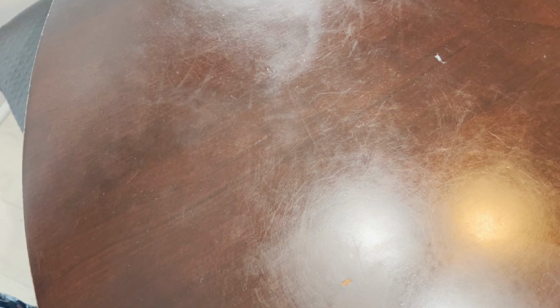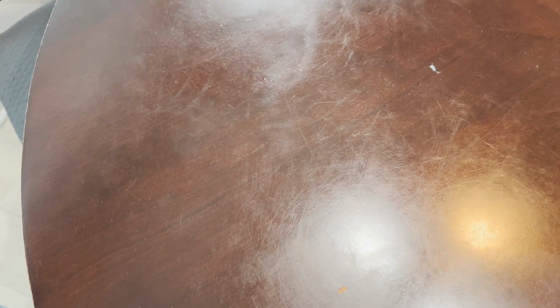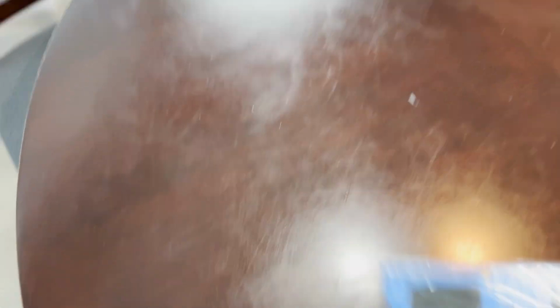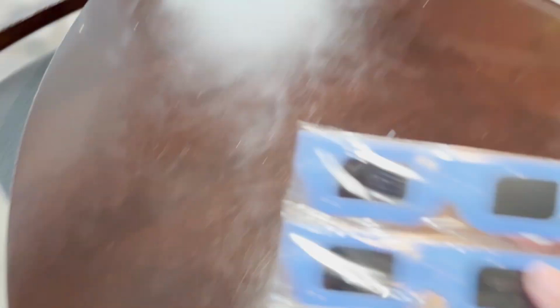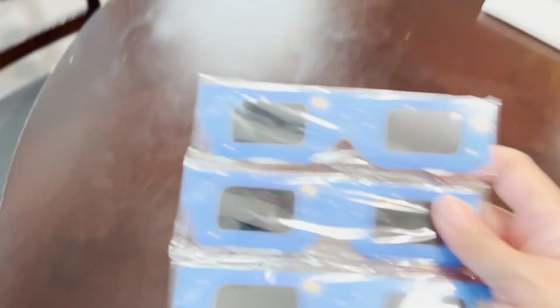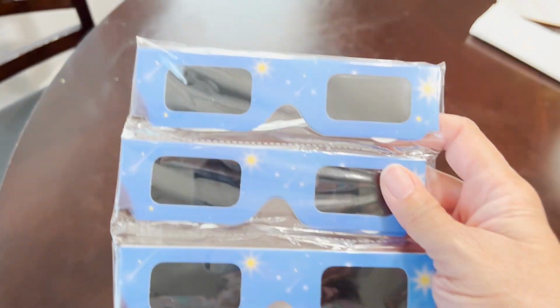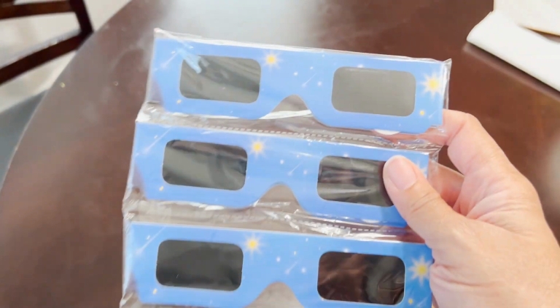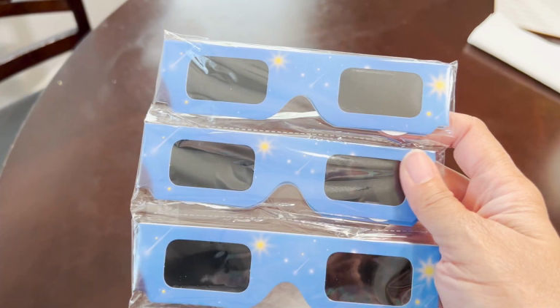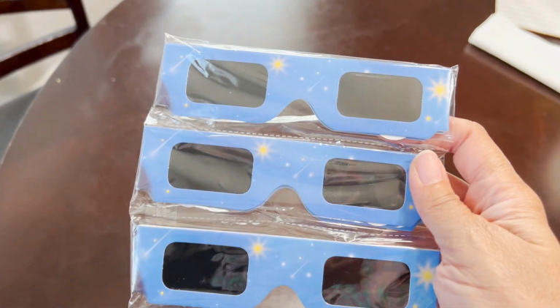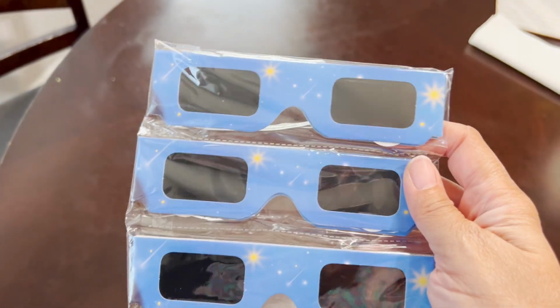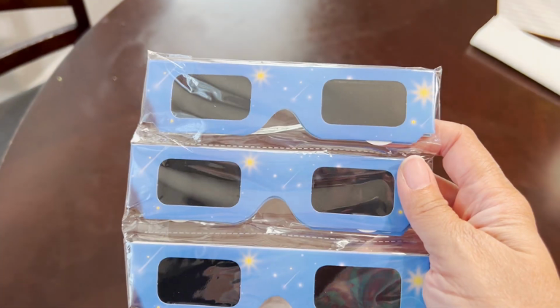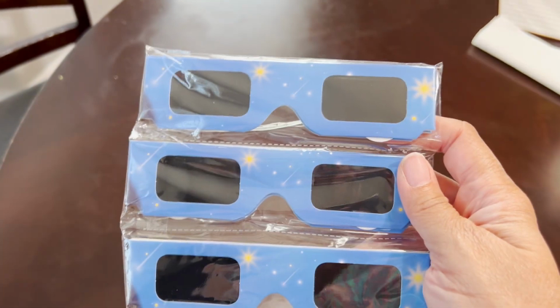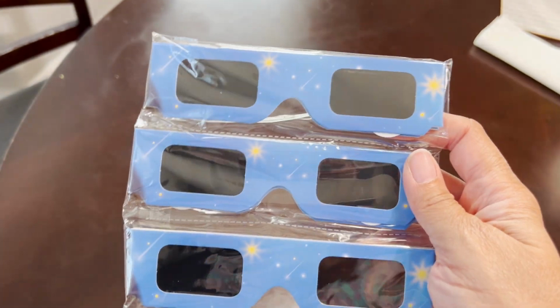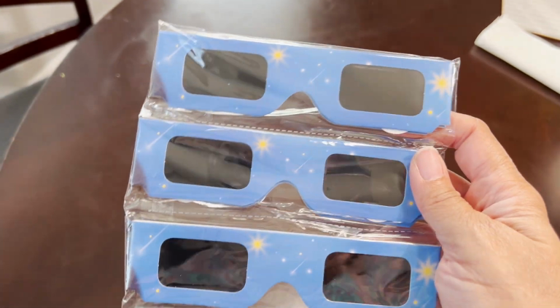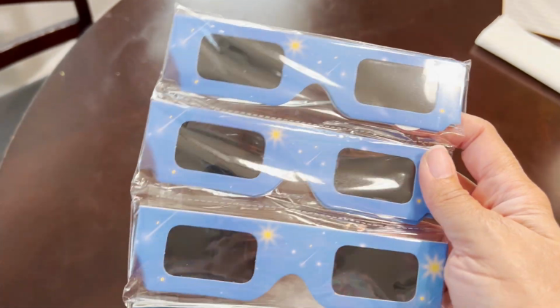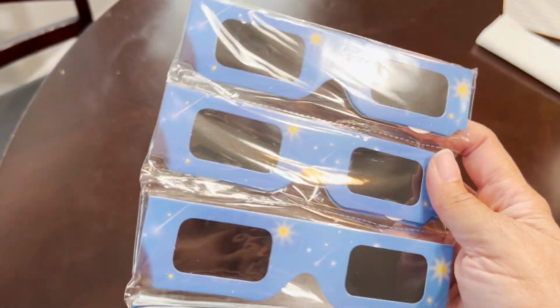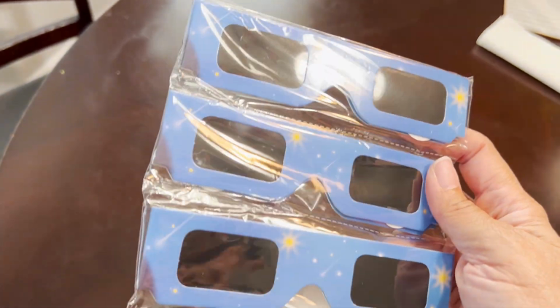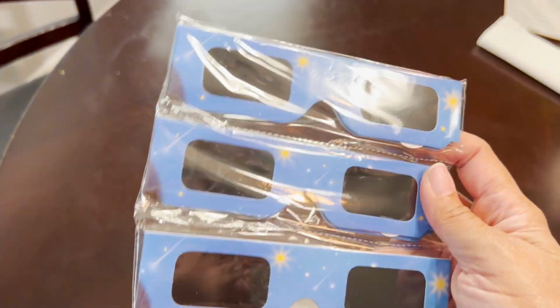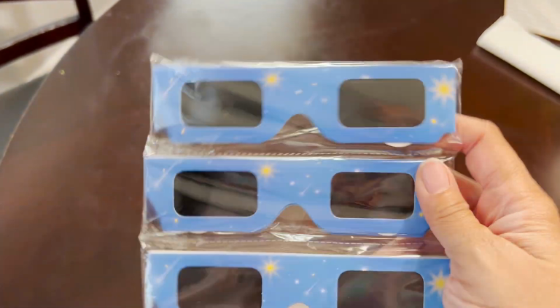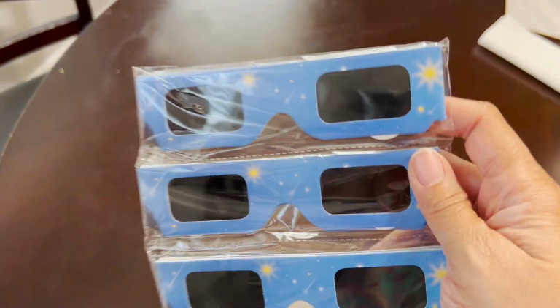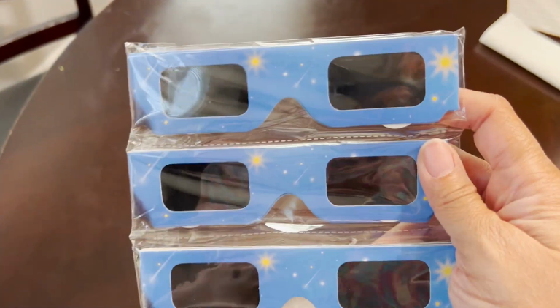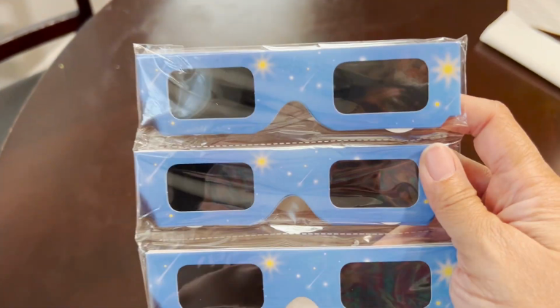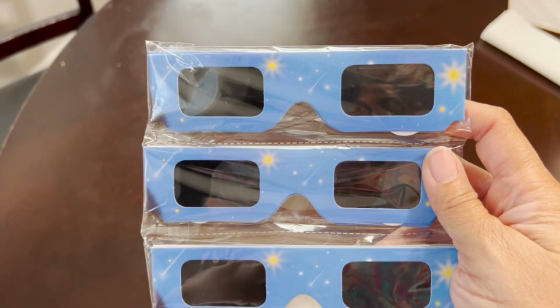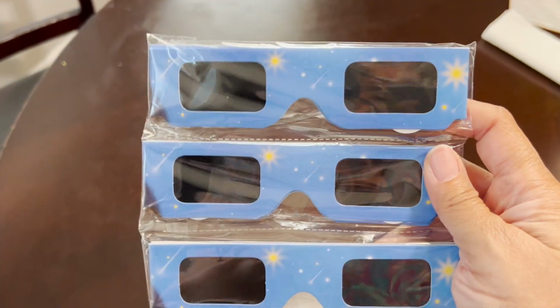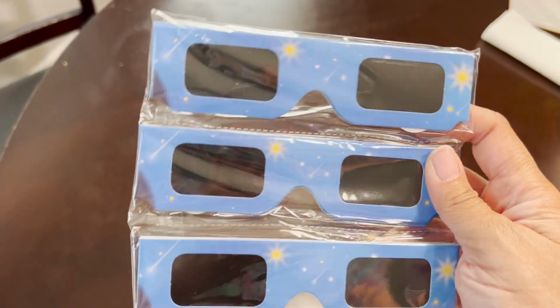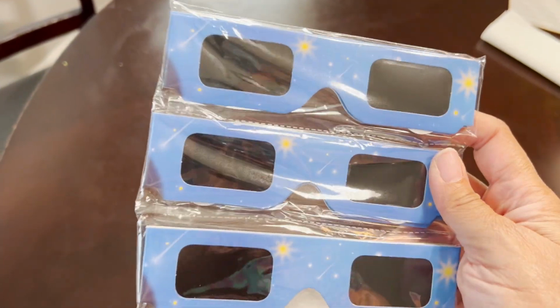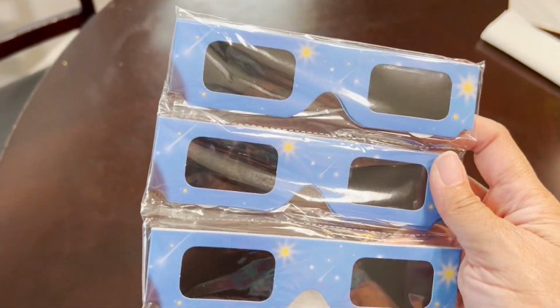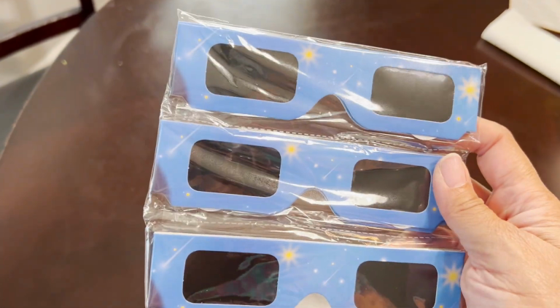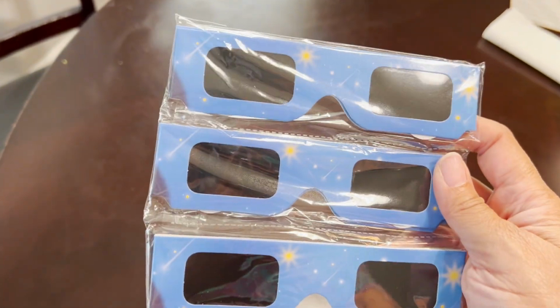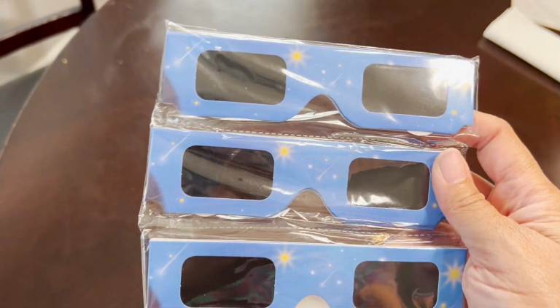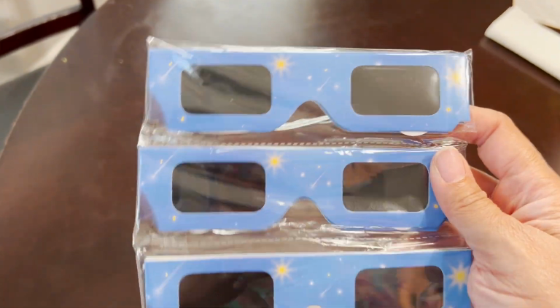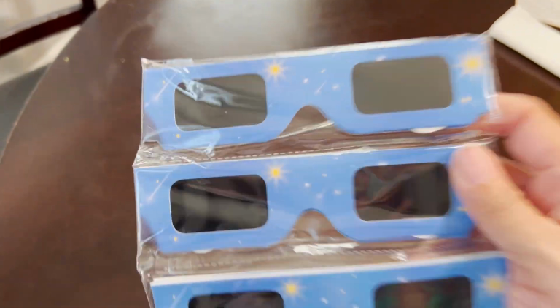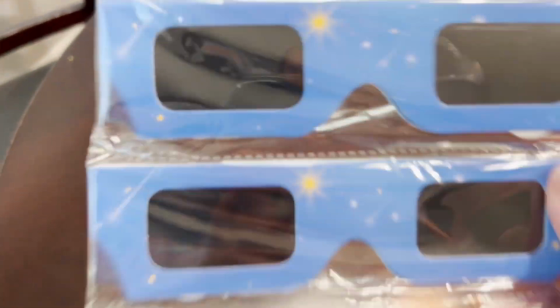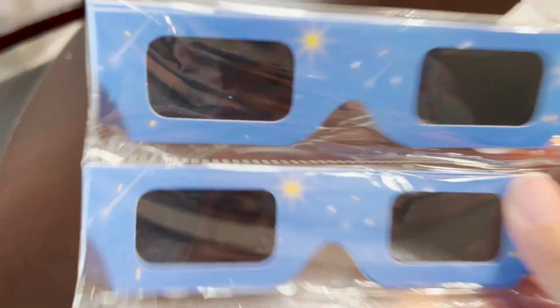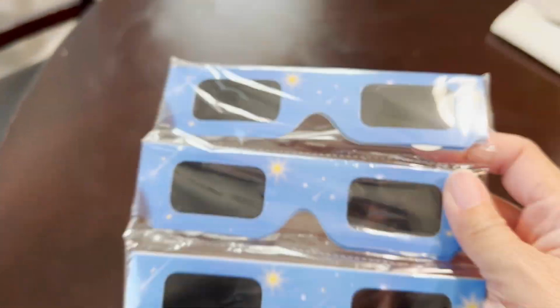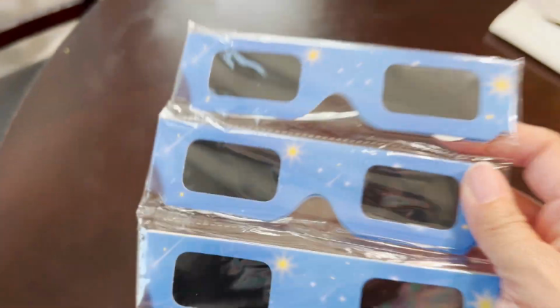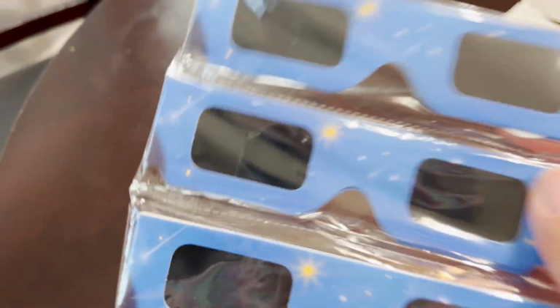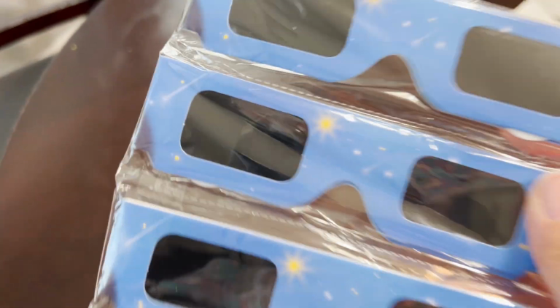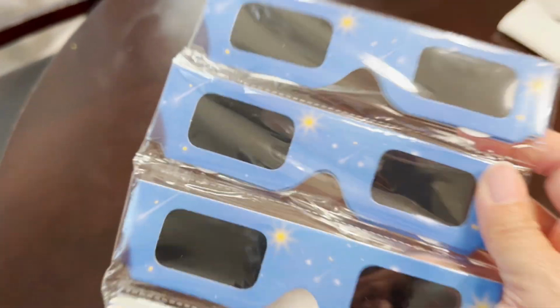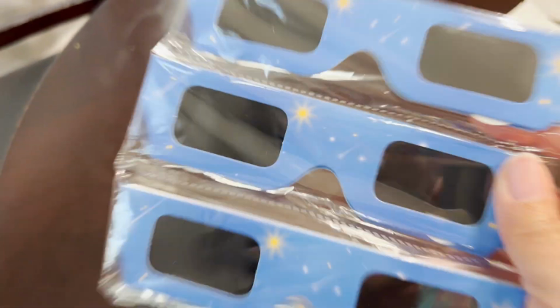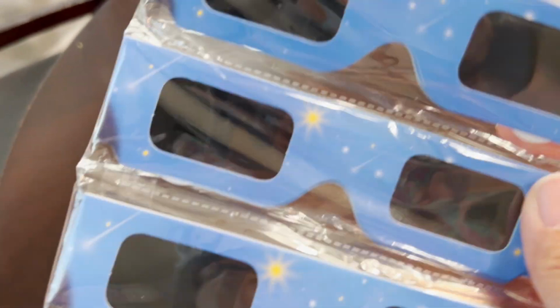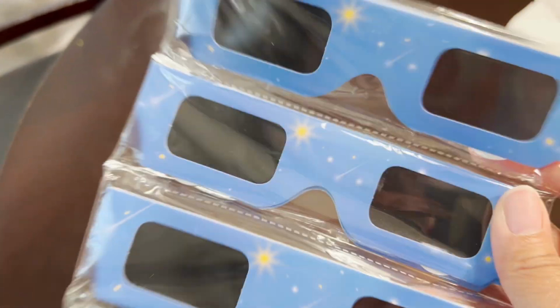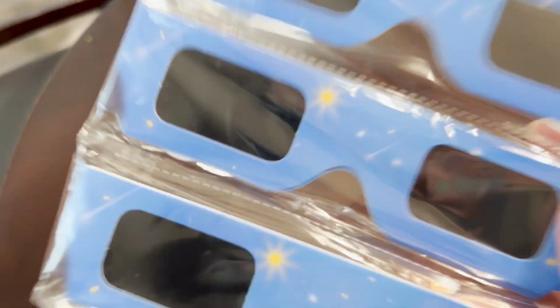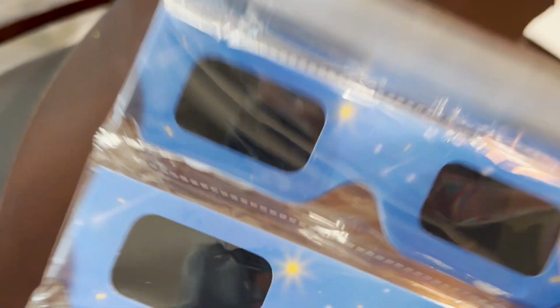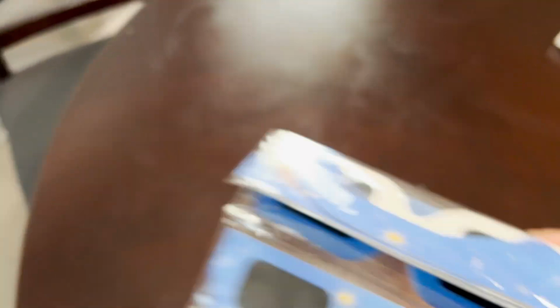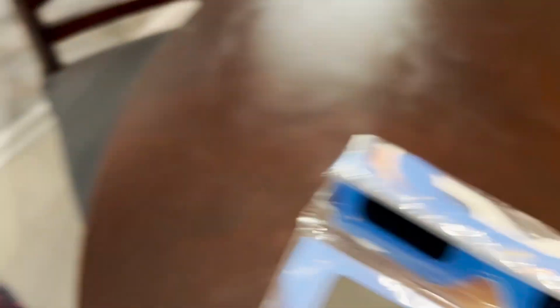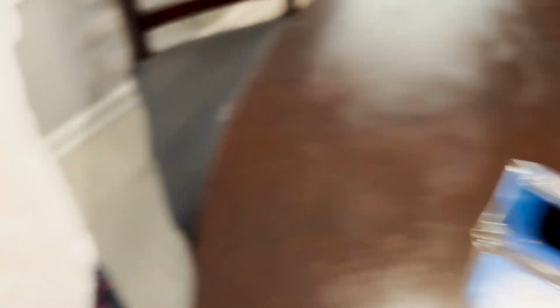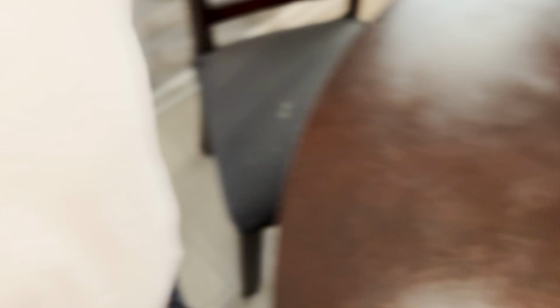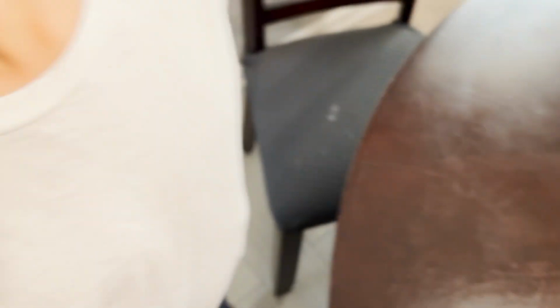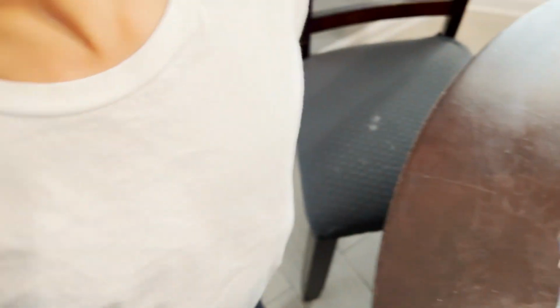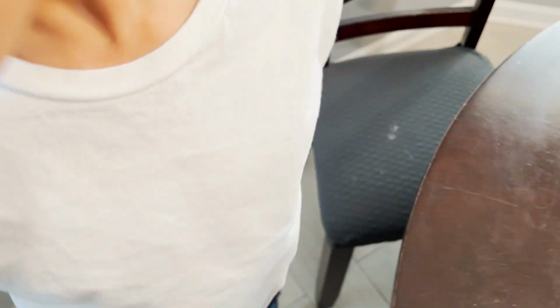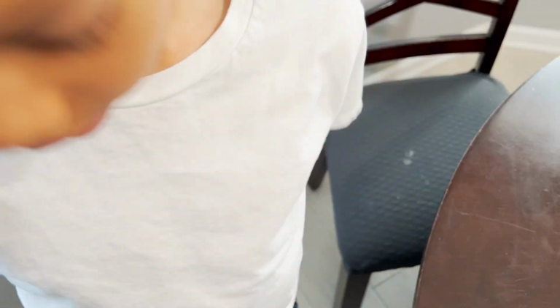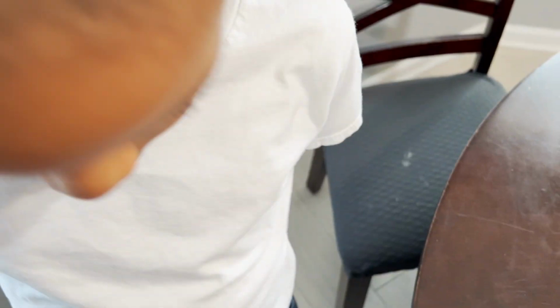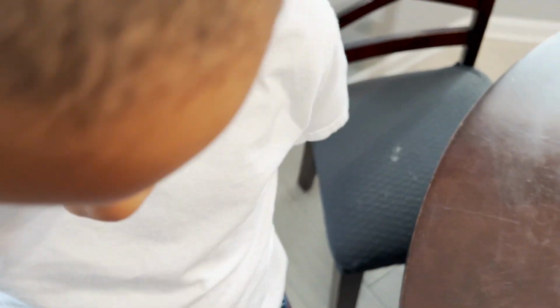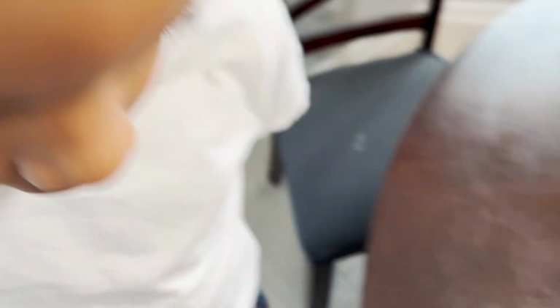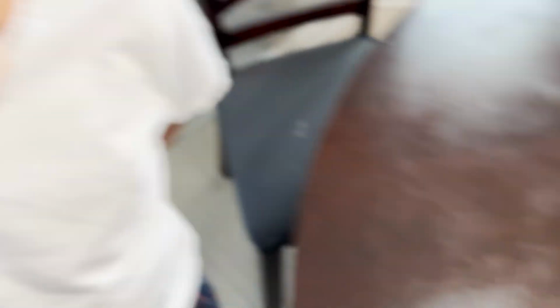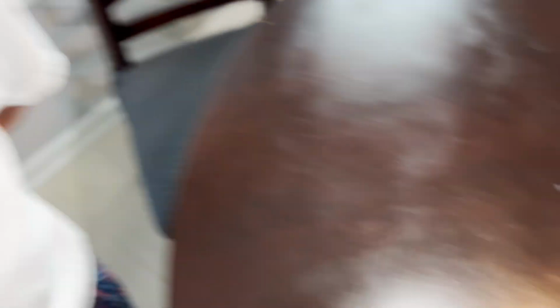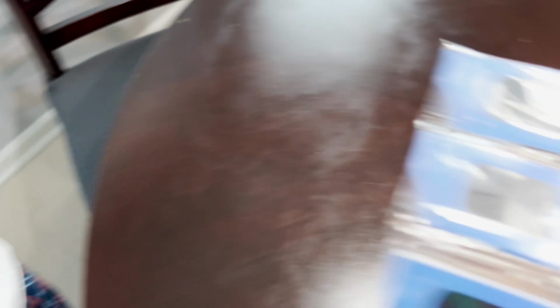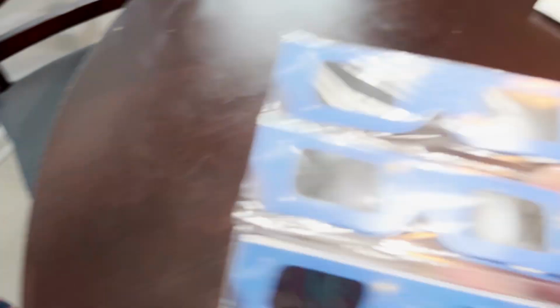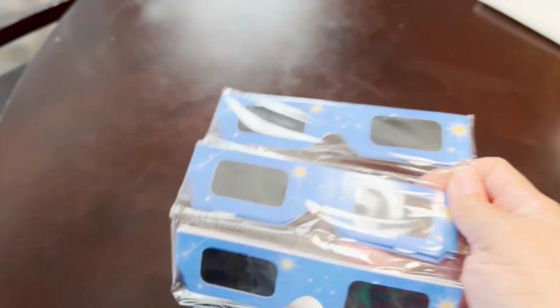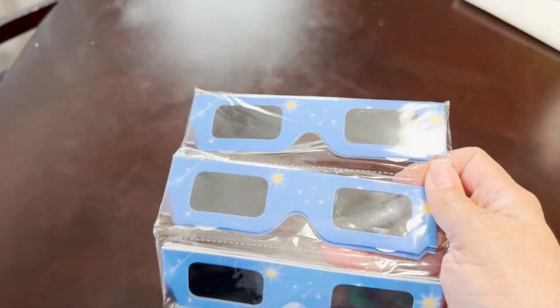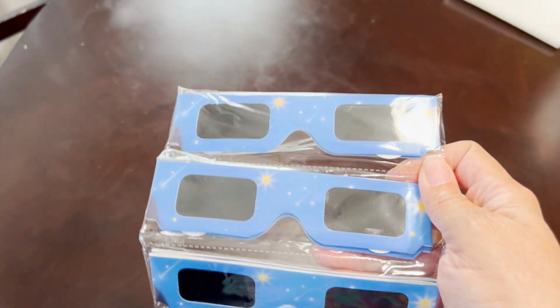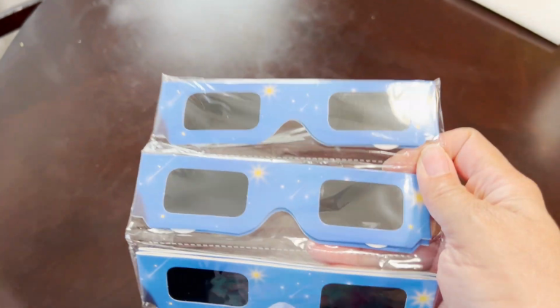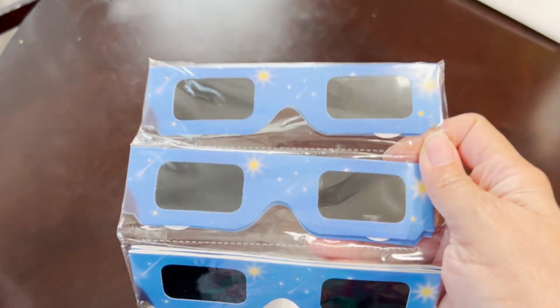Hey Playtime City friends, we have our solar eclipse glasses for the big event, right Munch? Yeah! Are you excited?